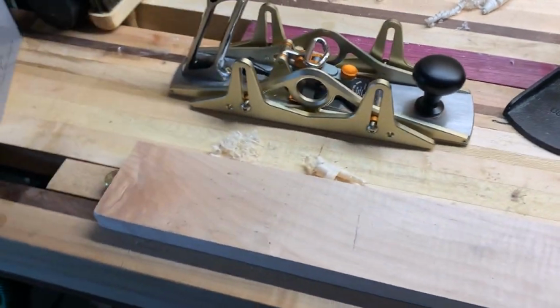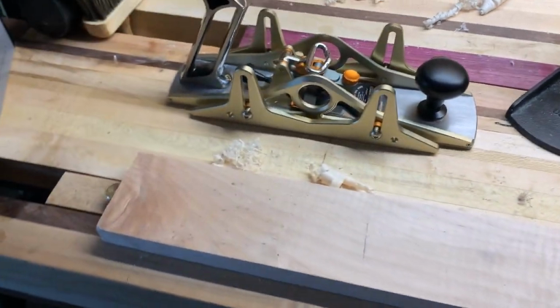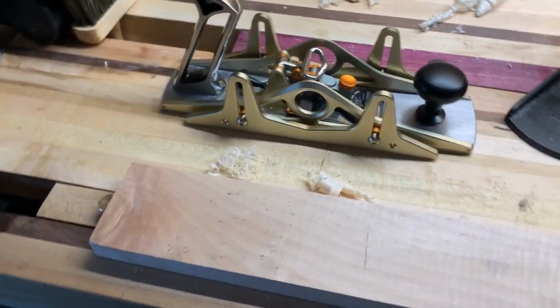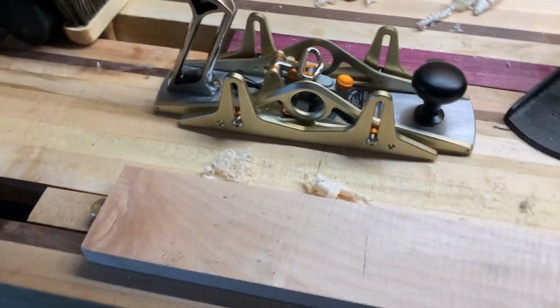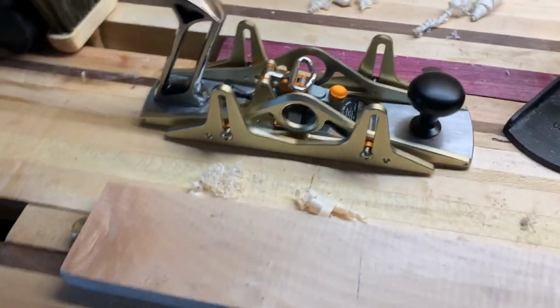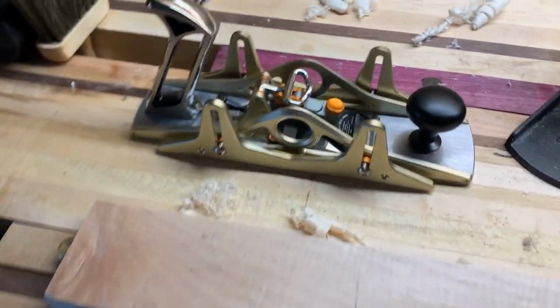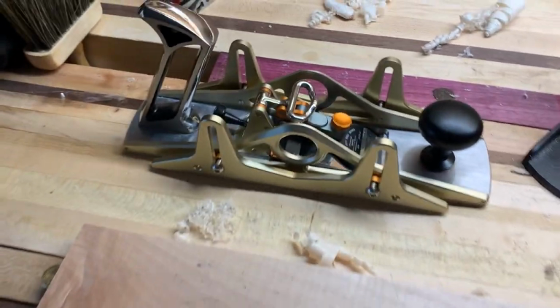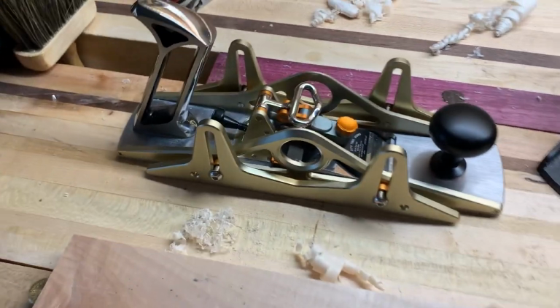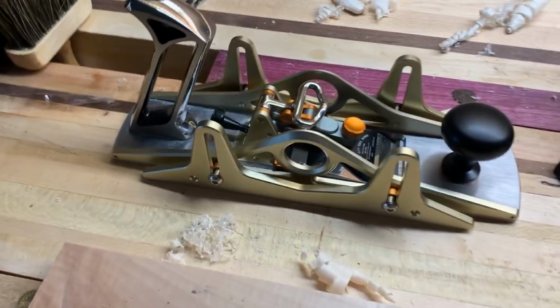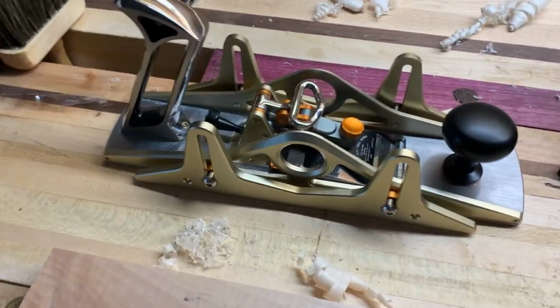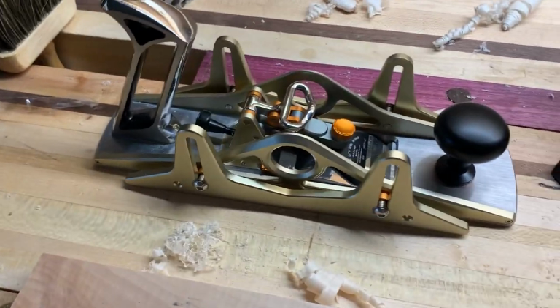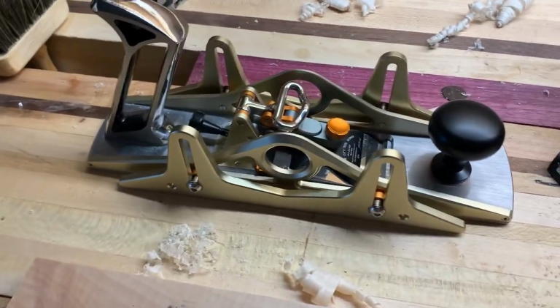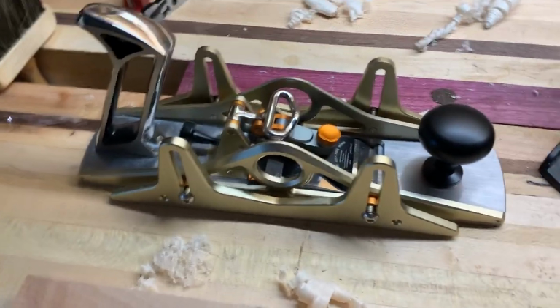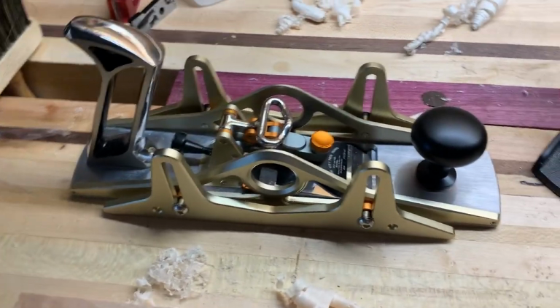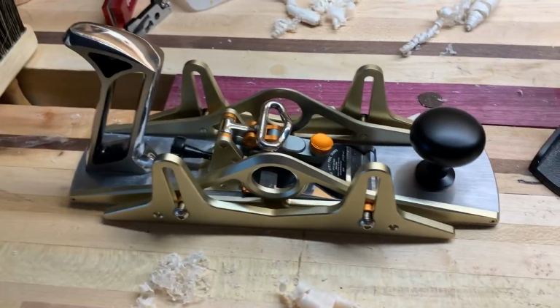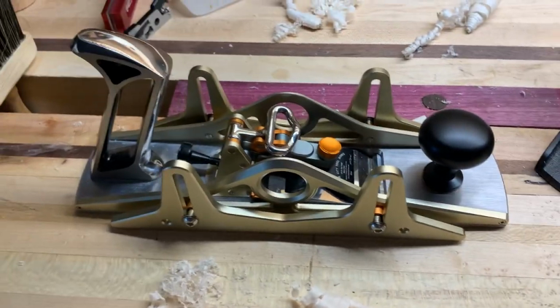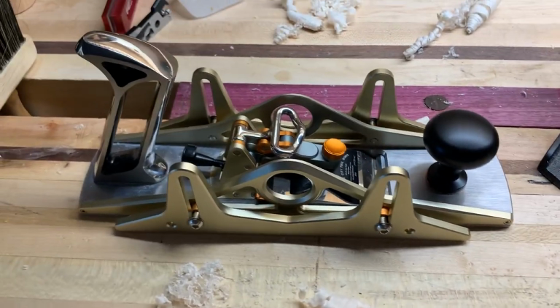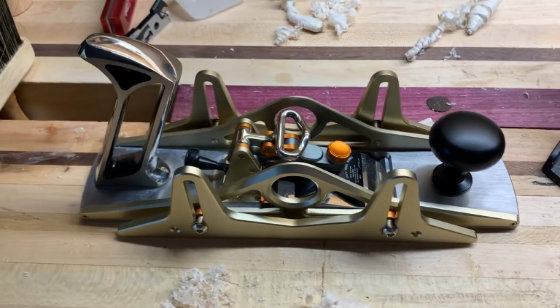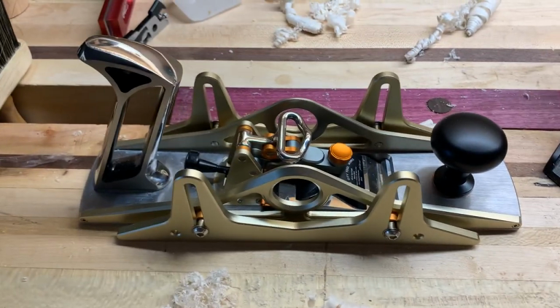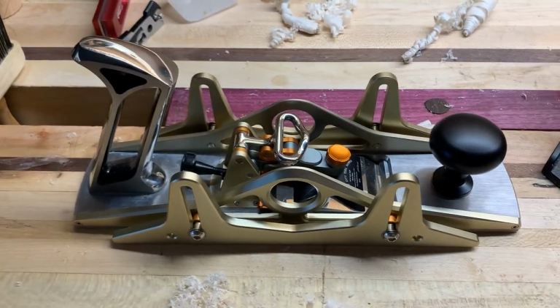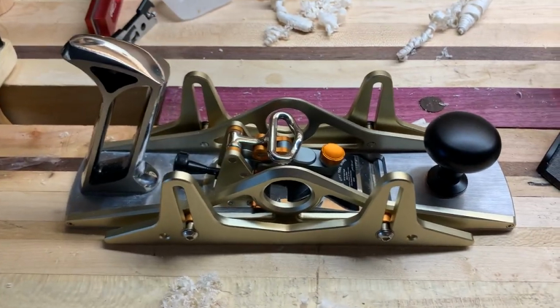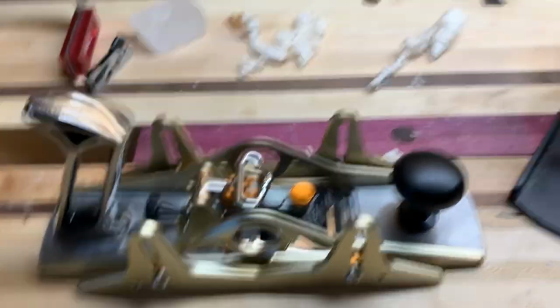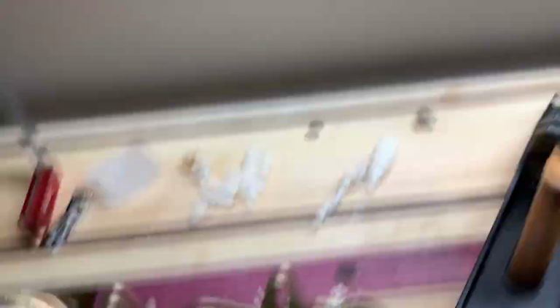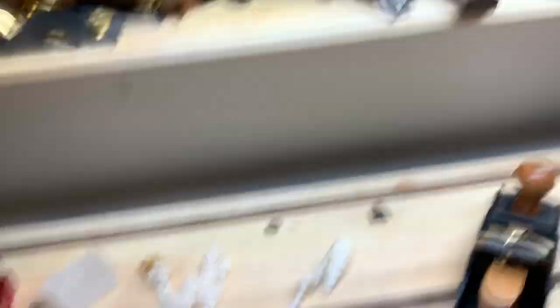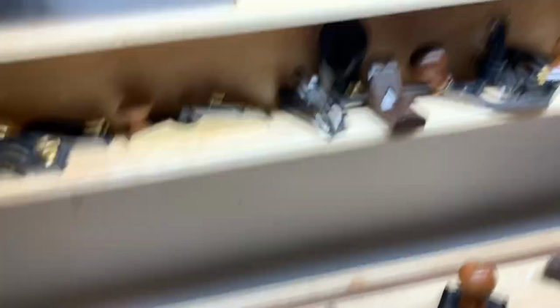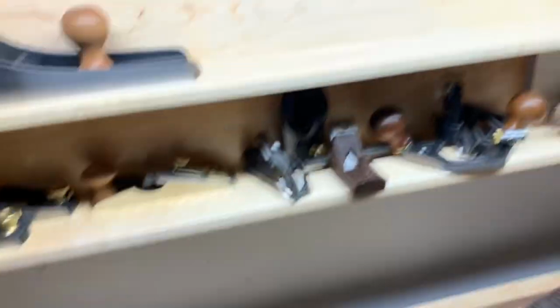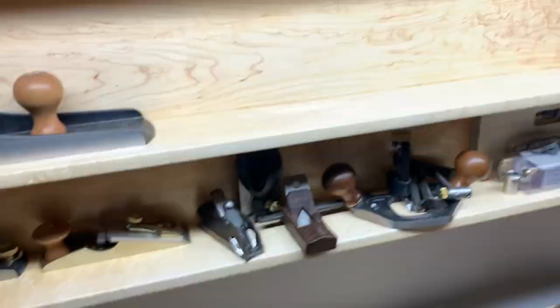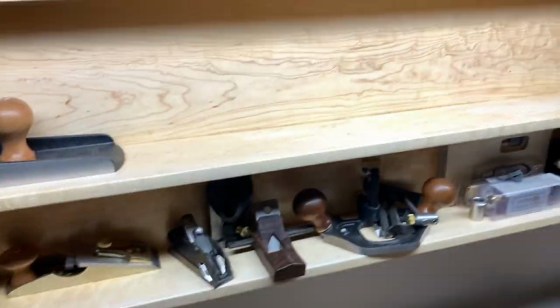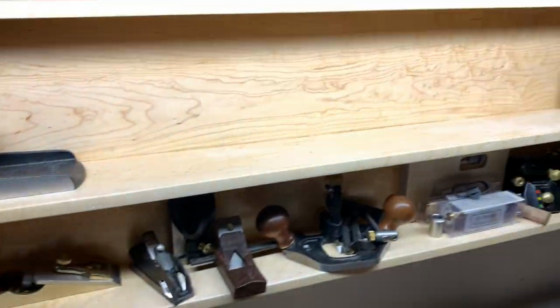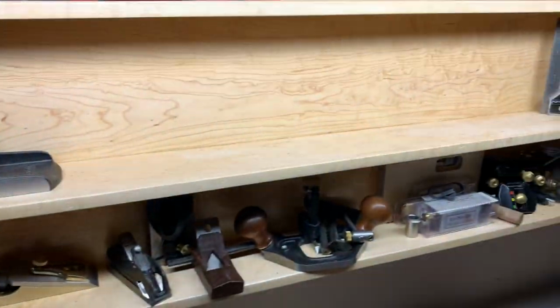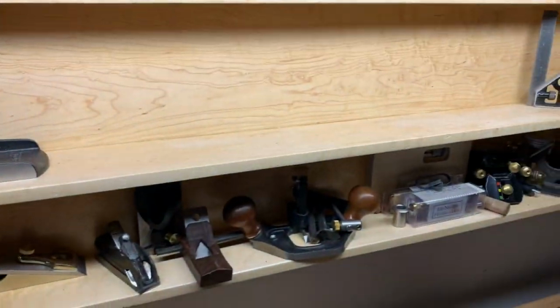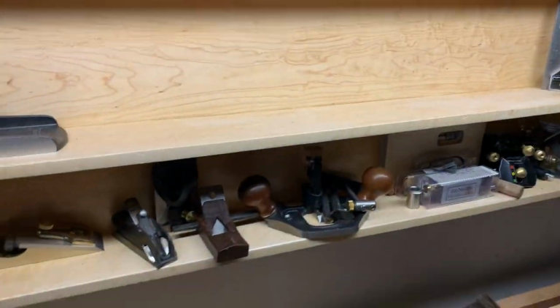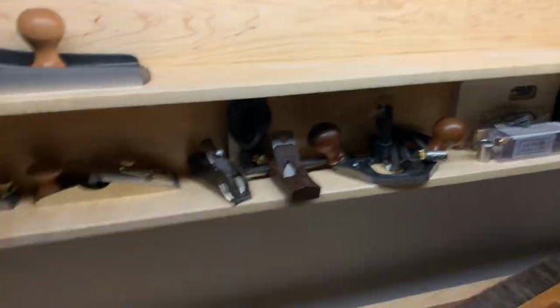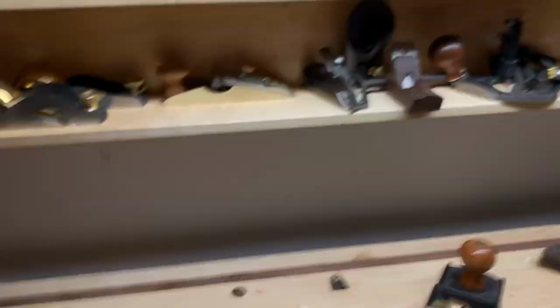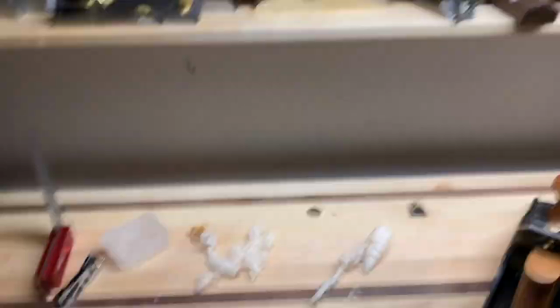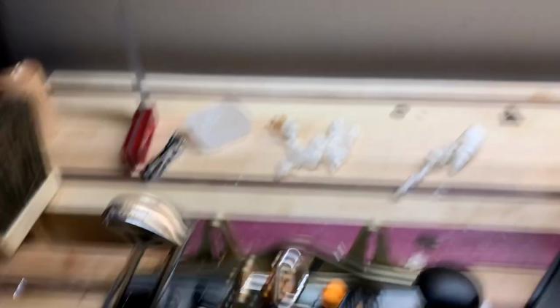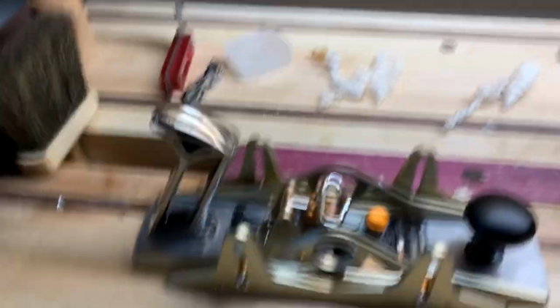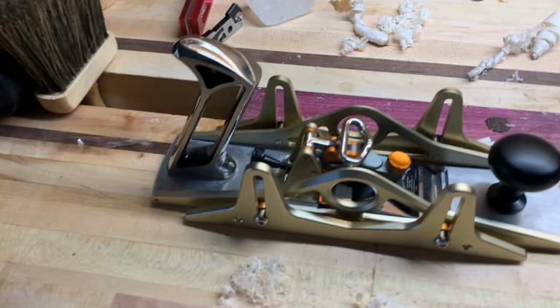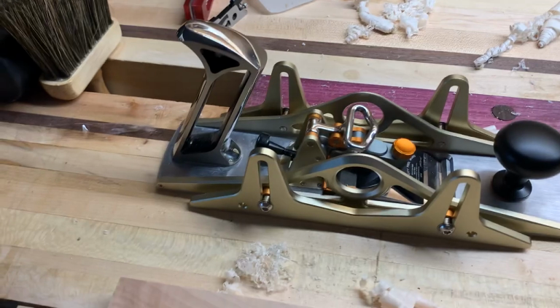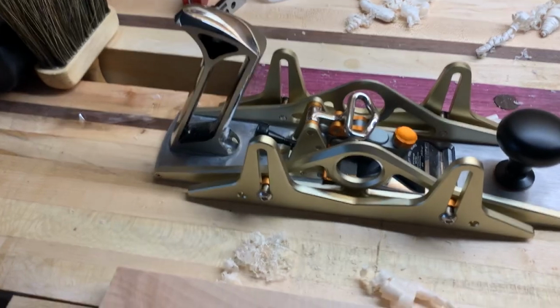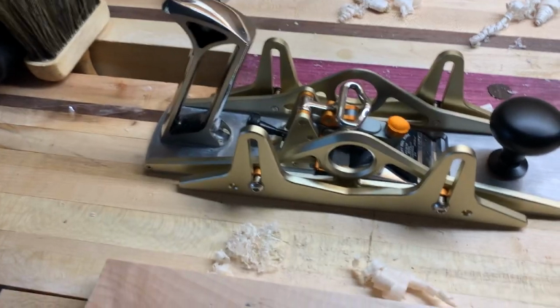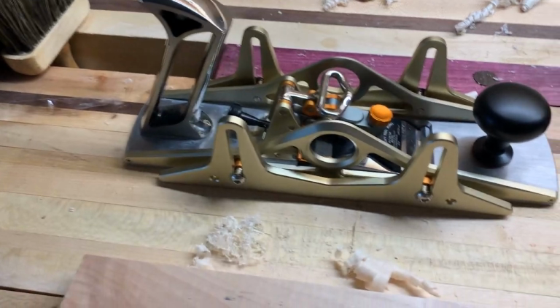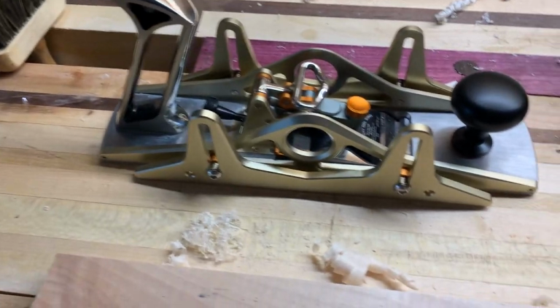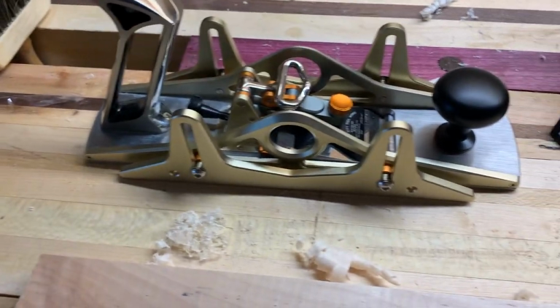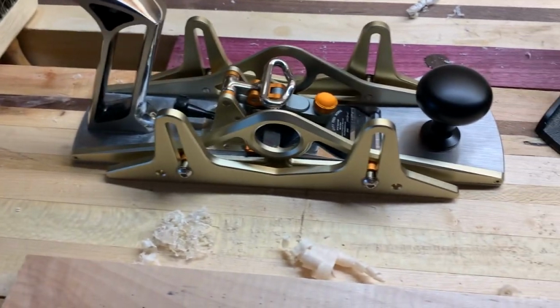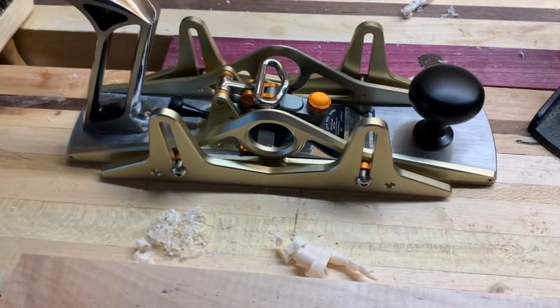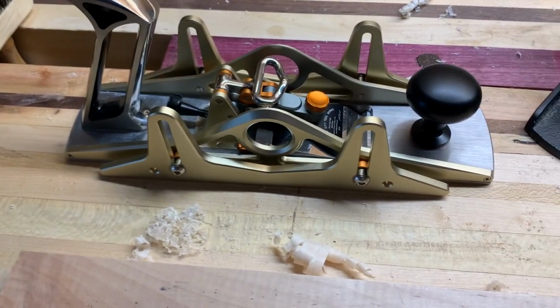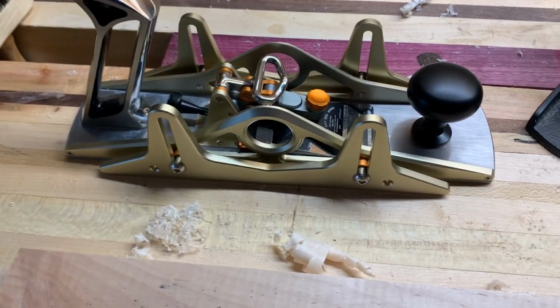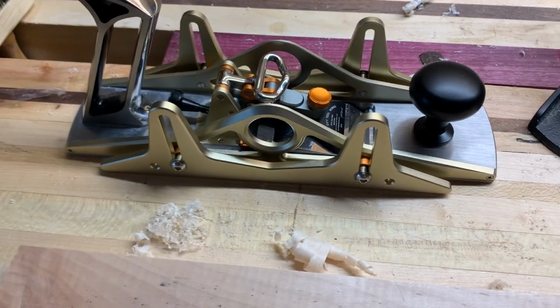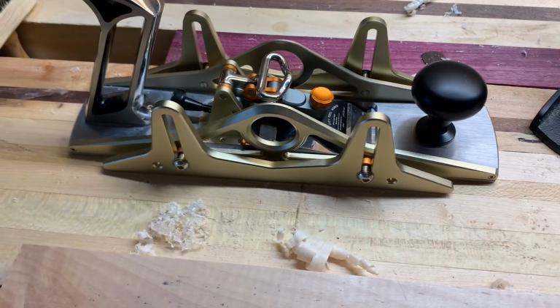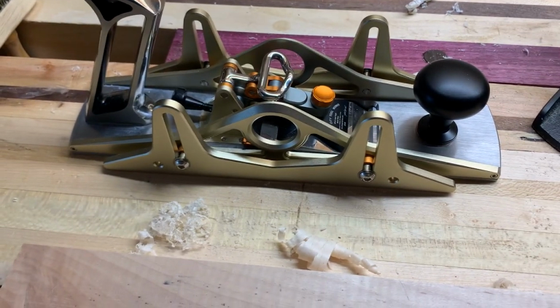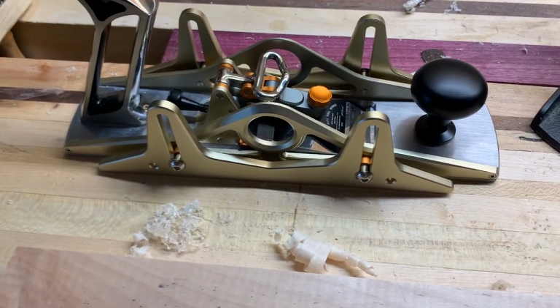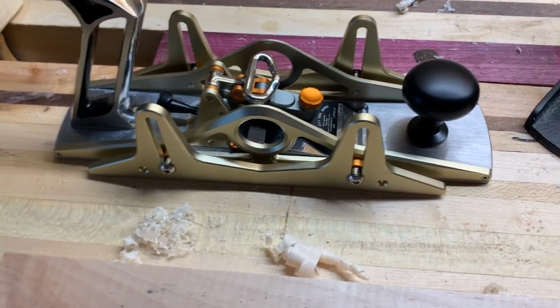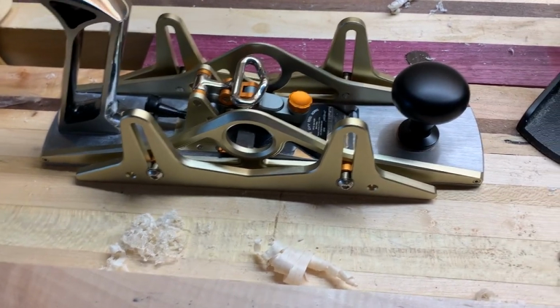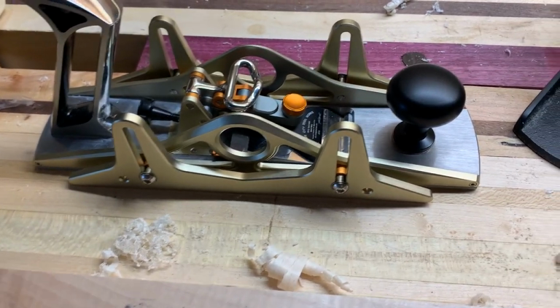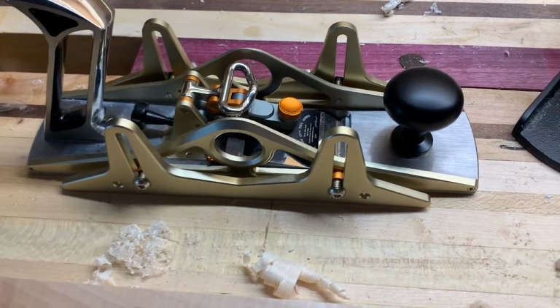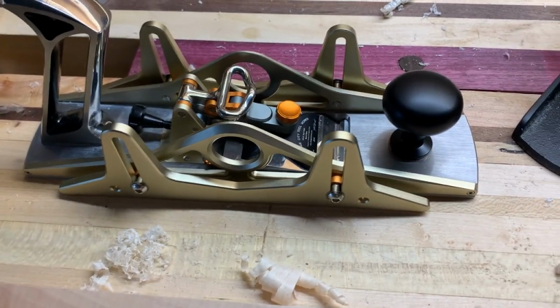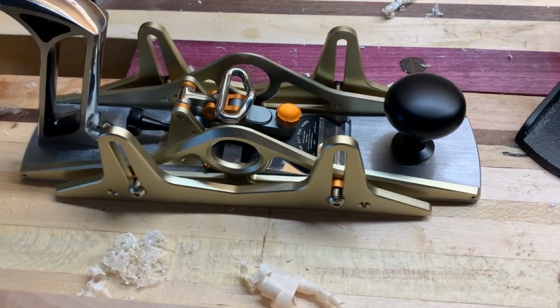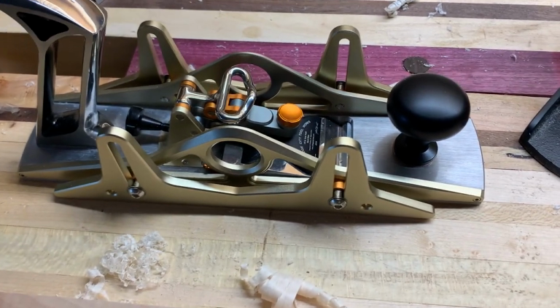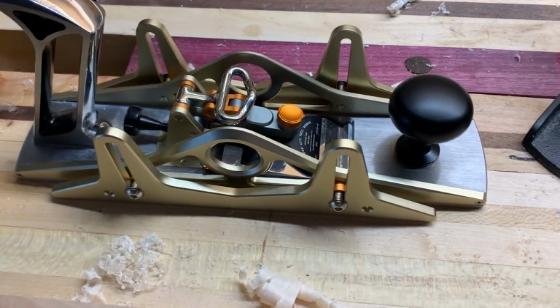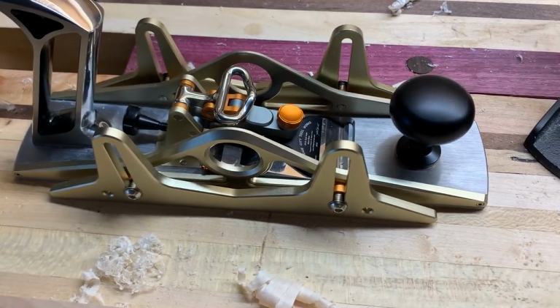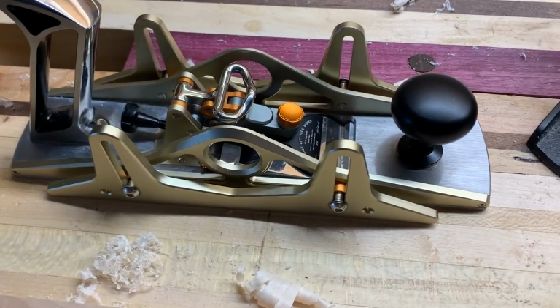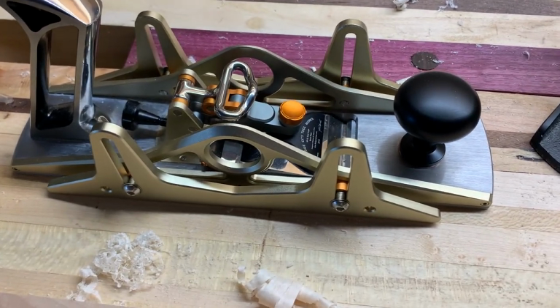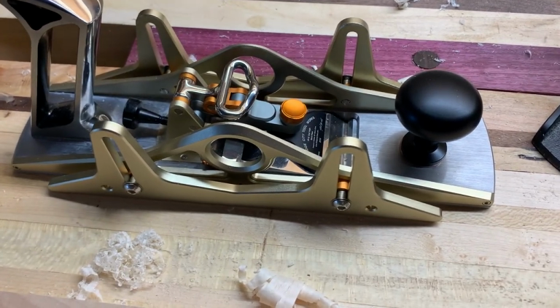And it looks cool — it looks great on my shelf up here — but that's where the awesomeness ends.